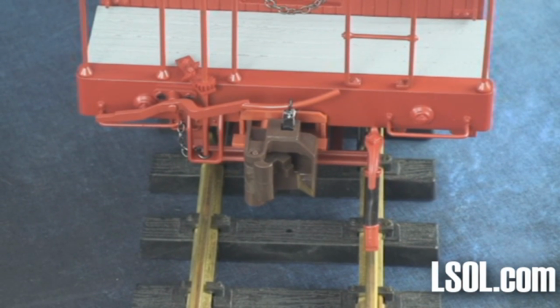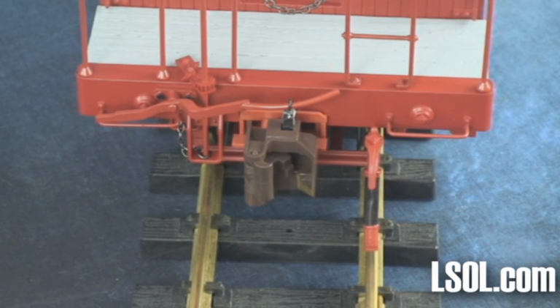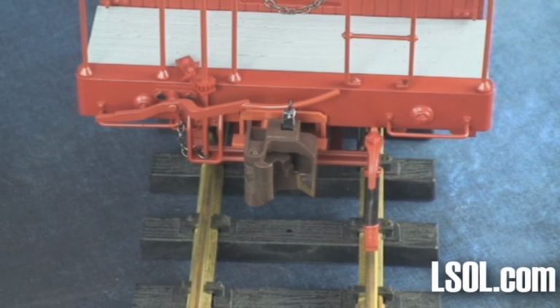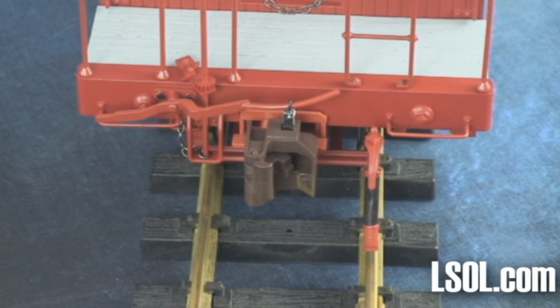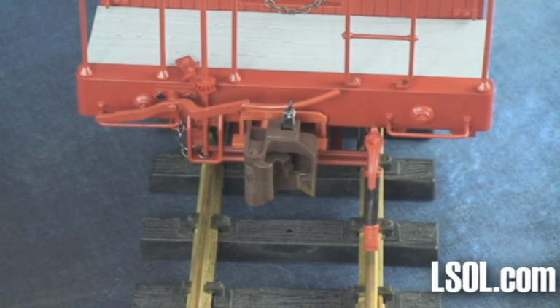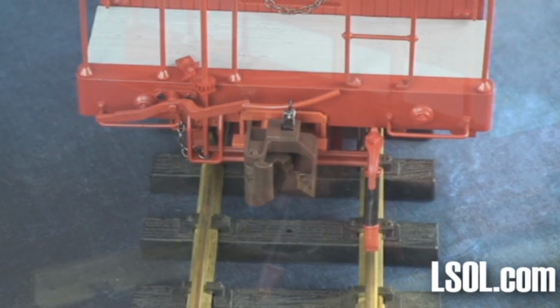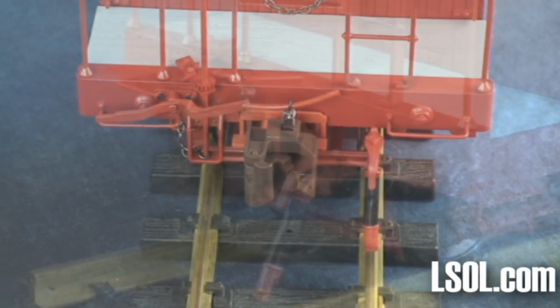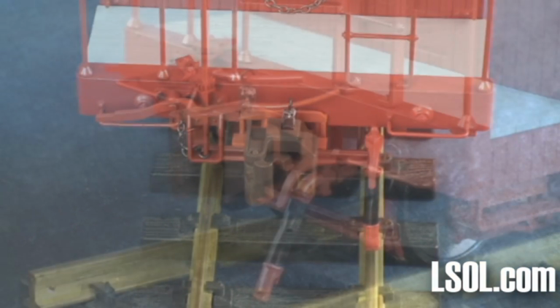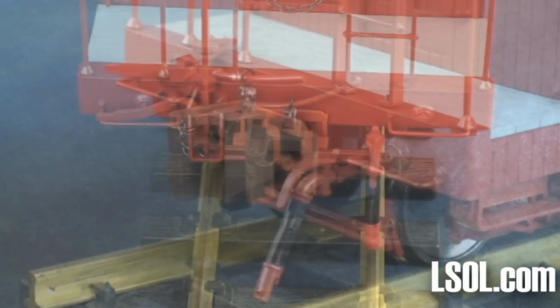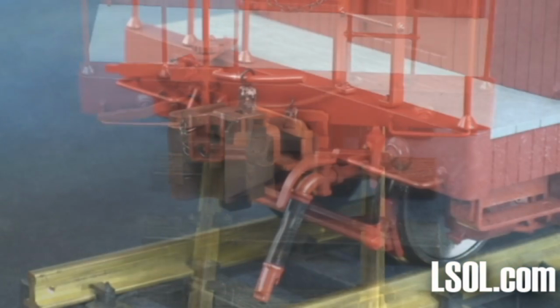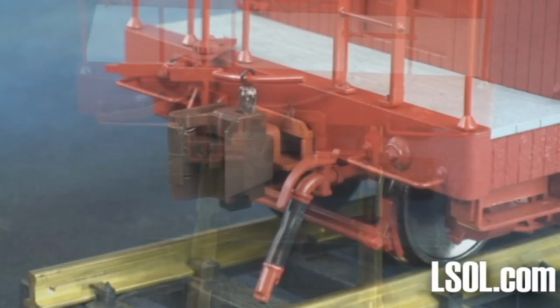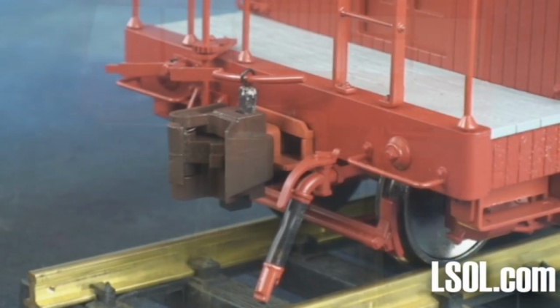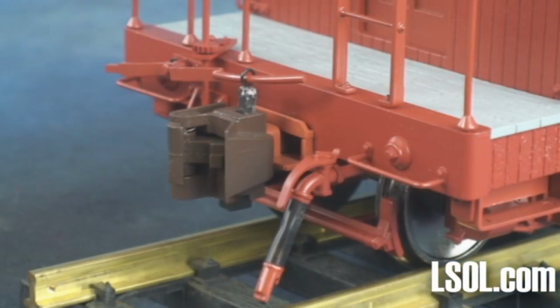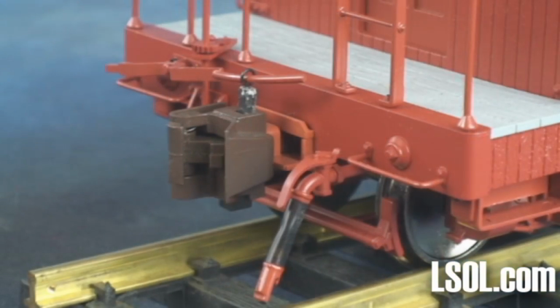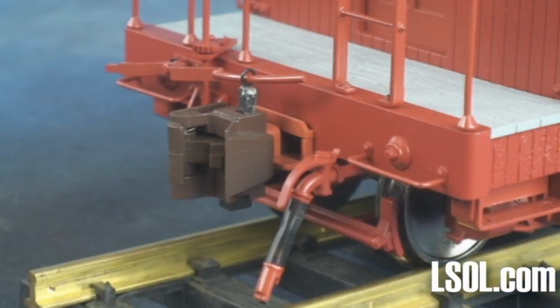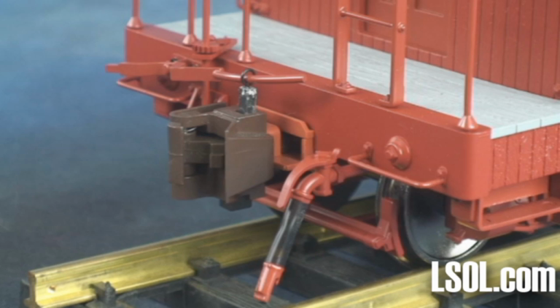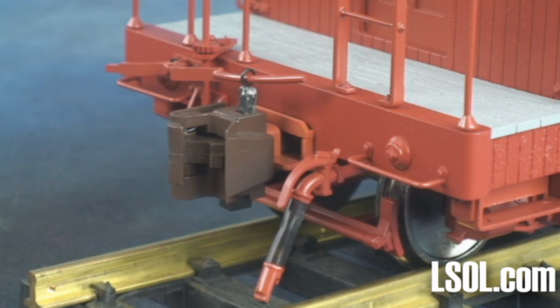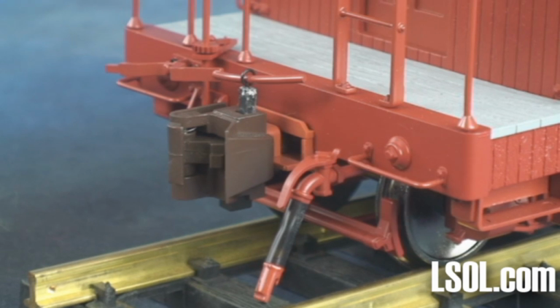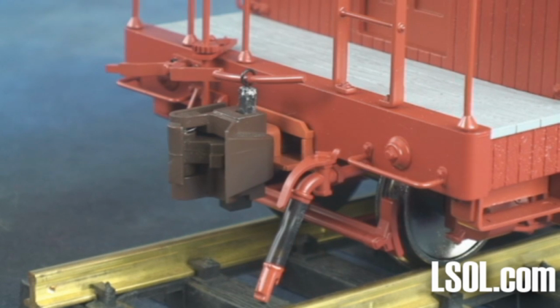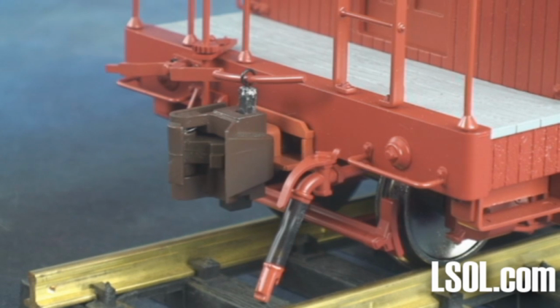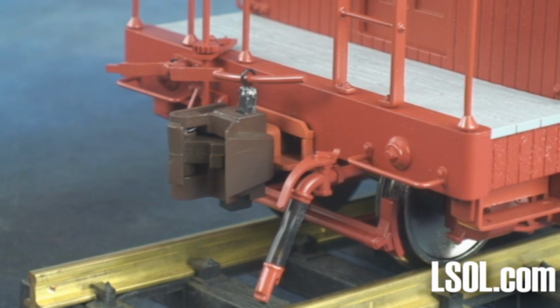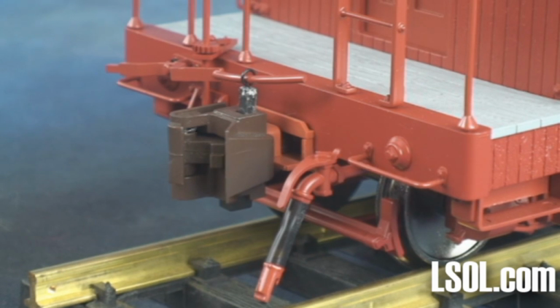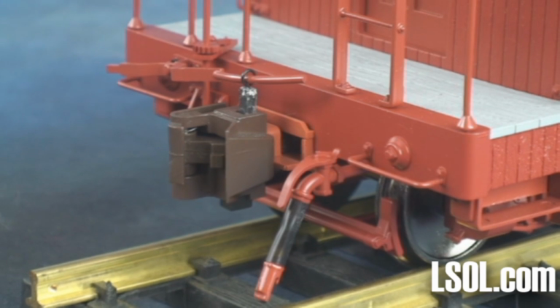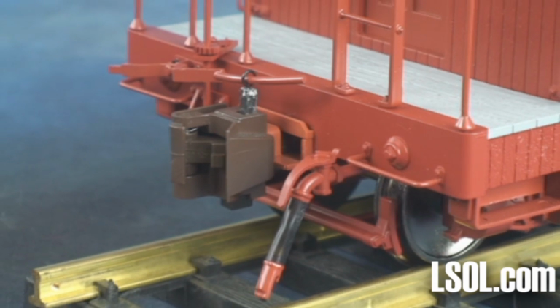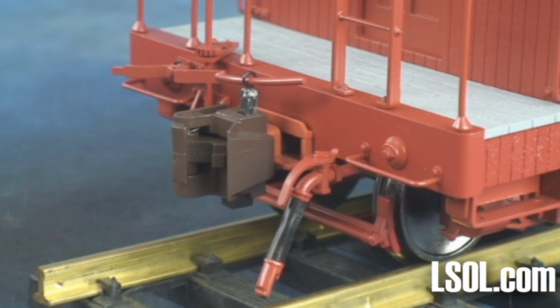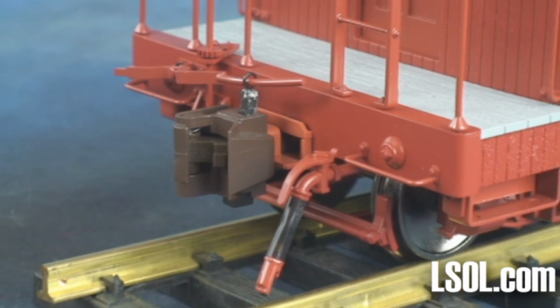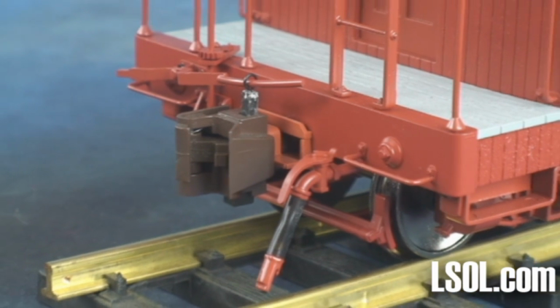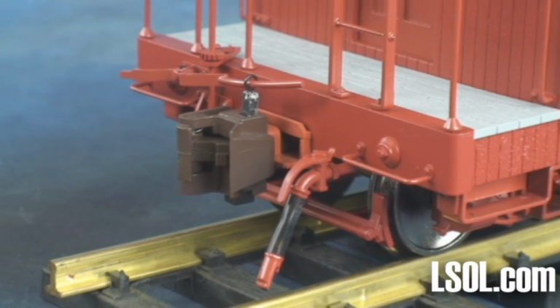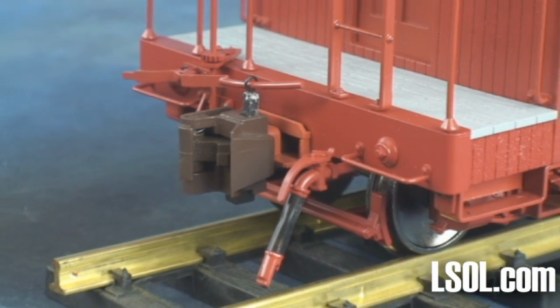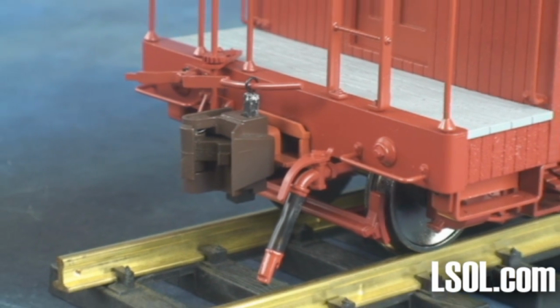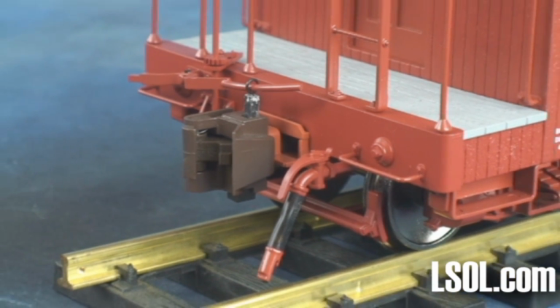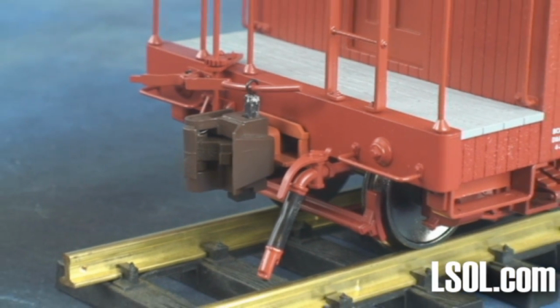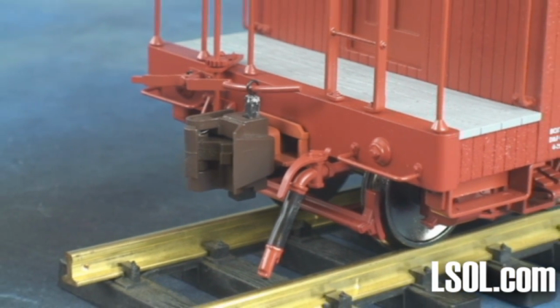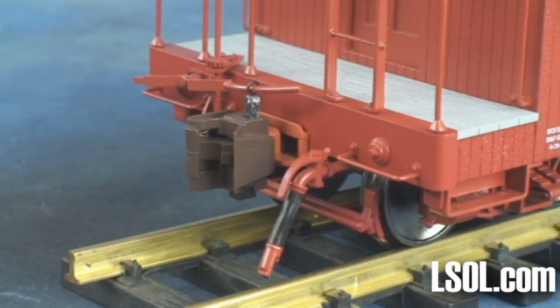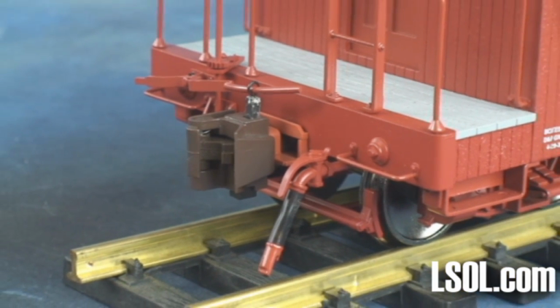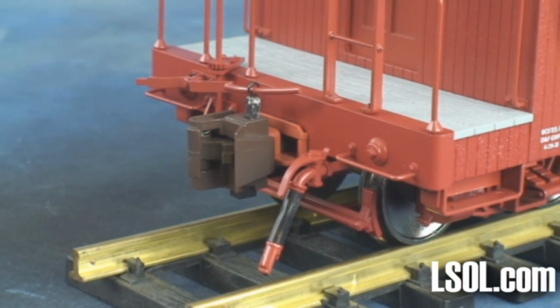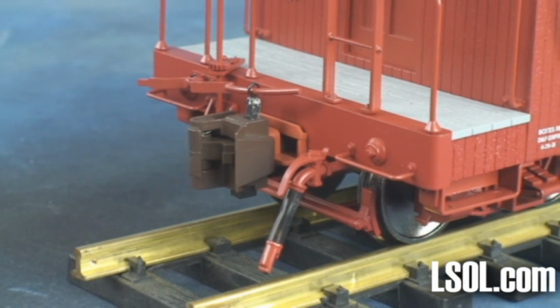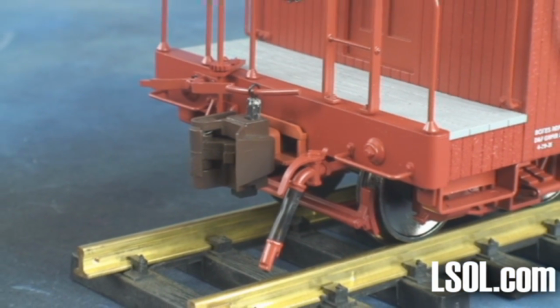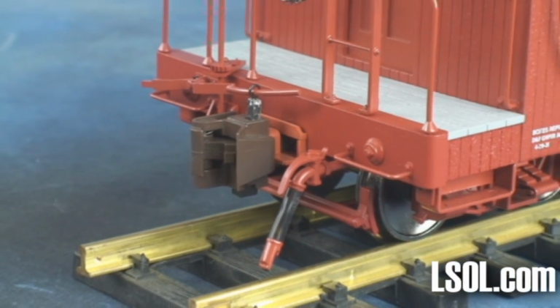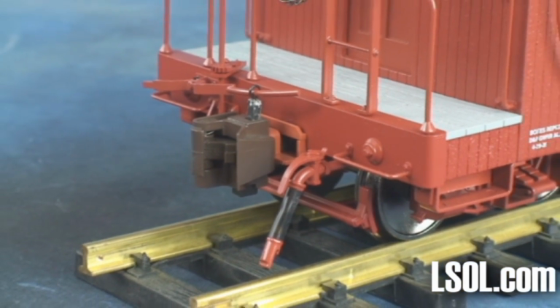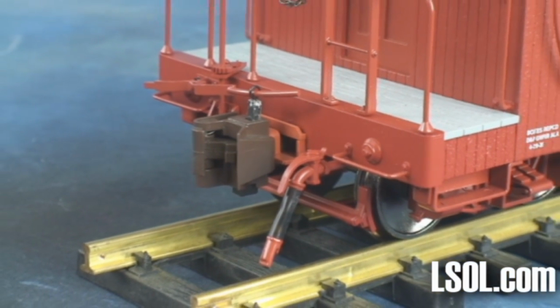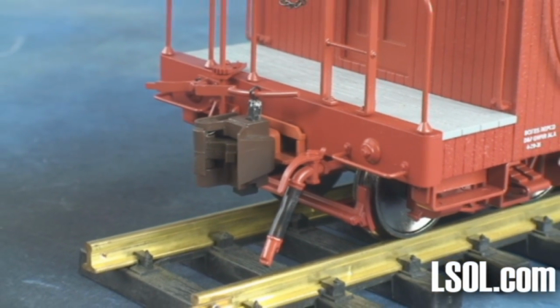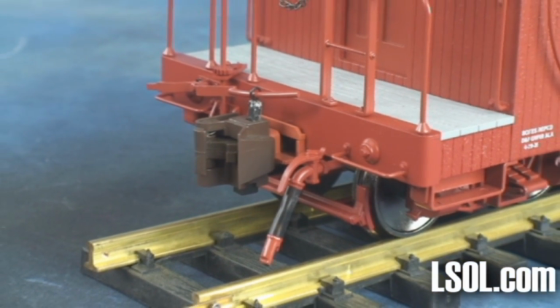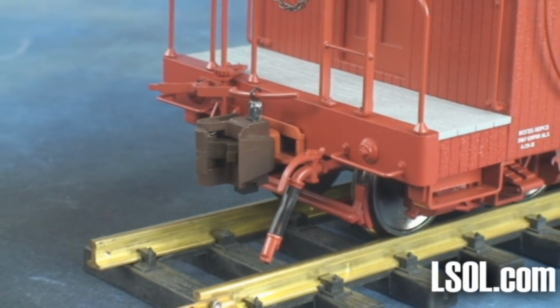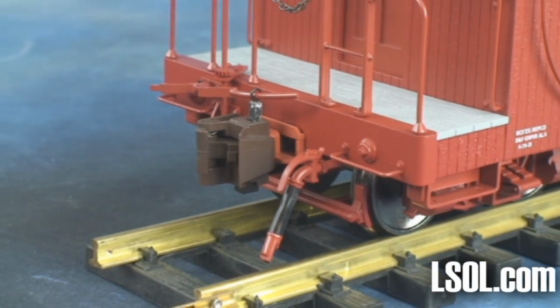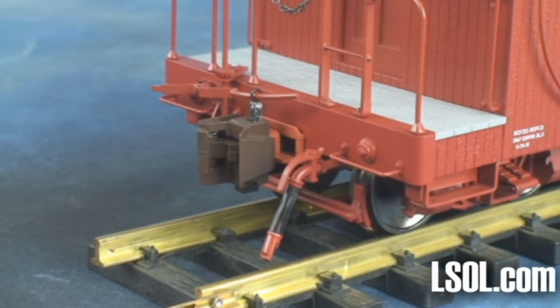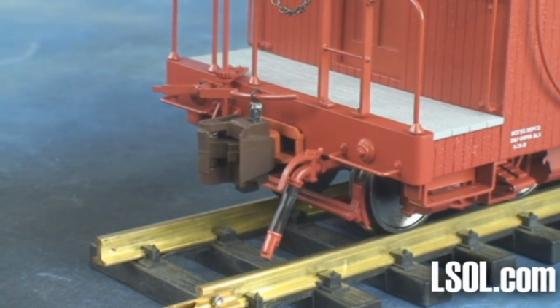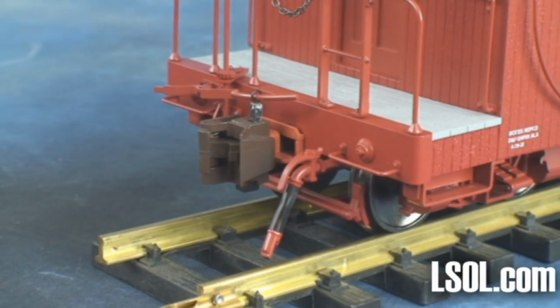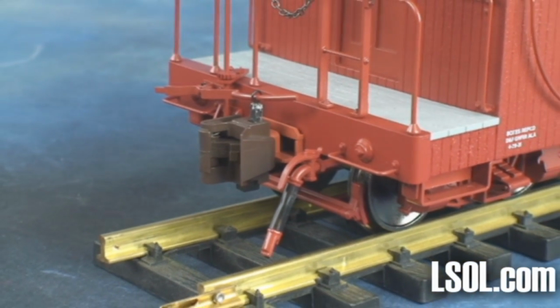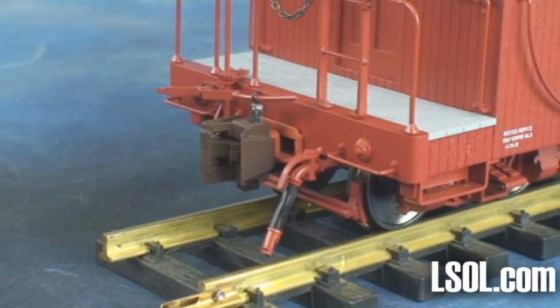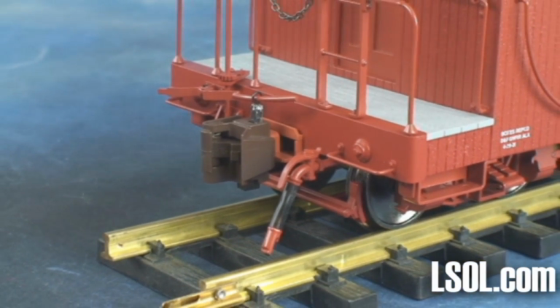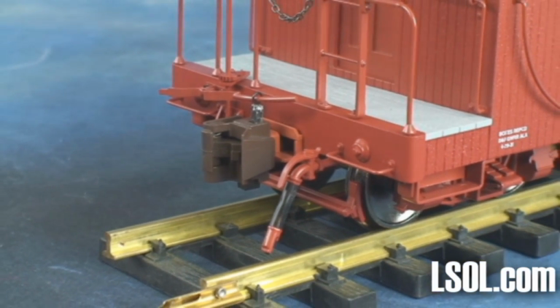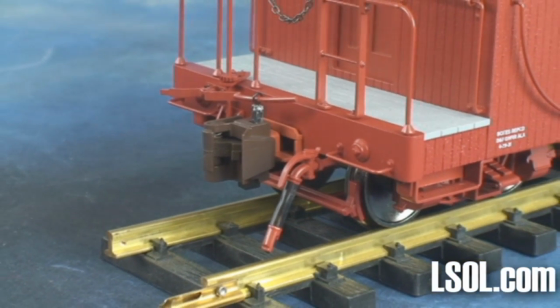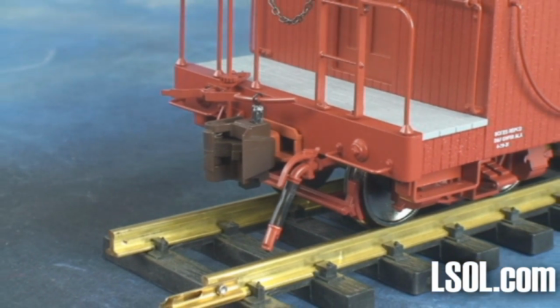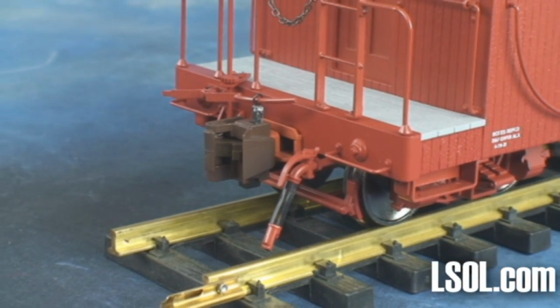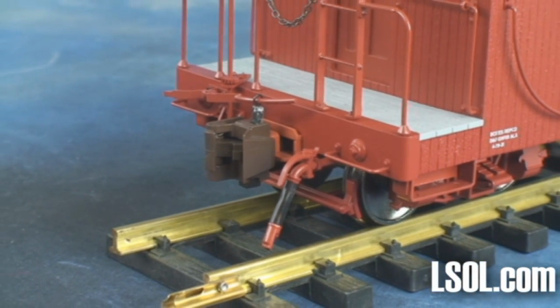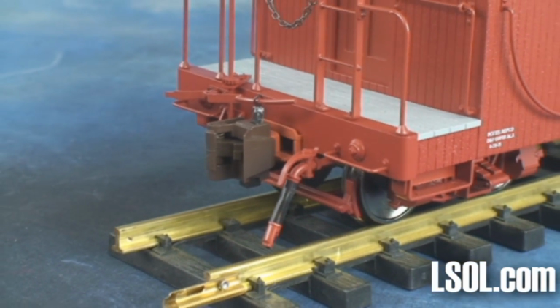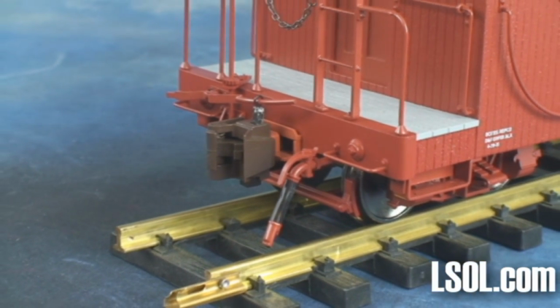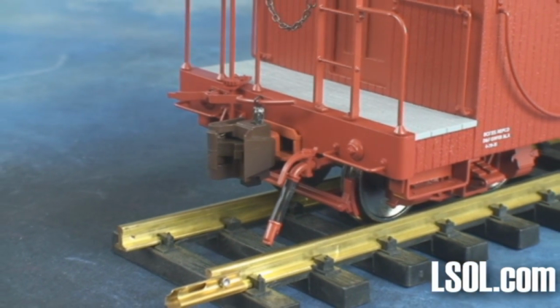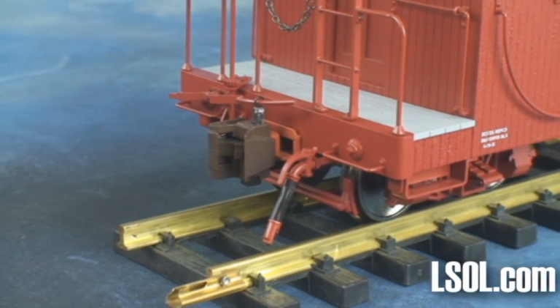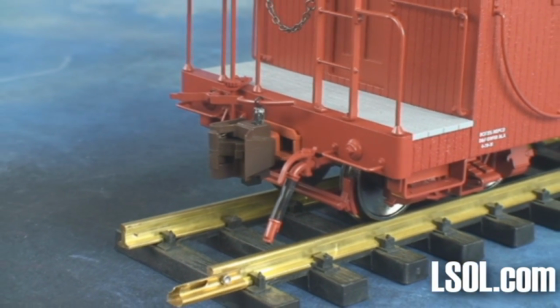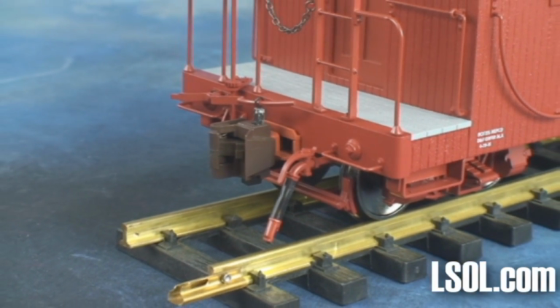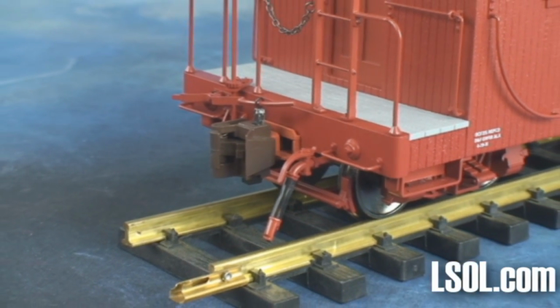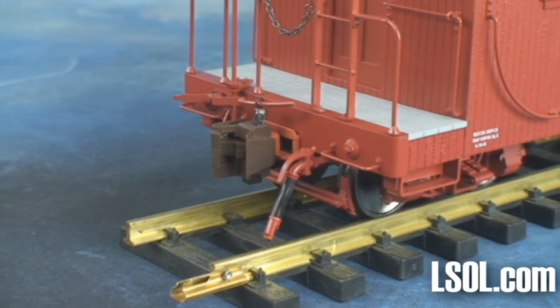The cut lever actually functions and can be used to lift the knuckle latching pin on the coupler.